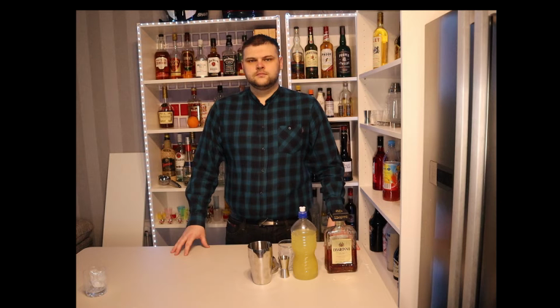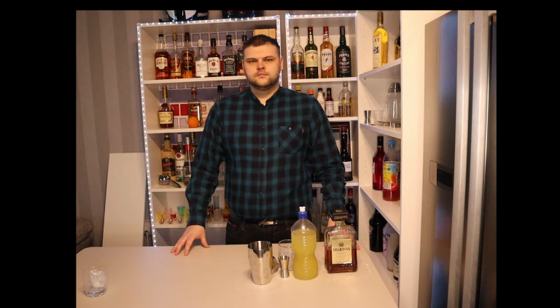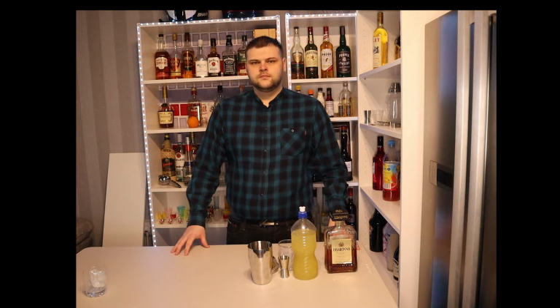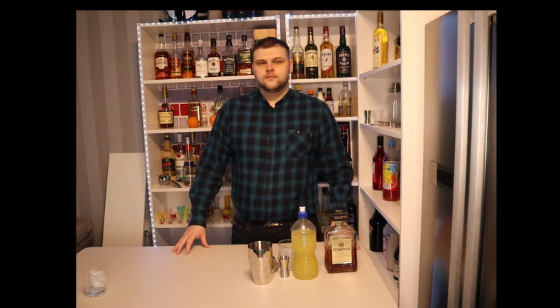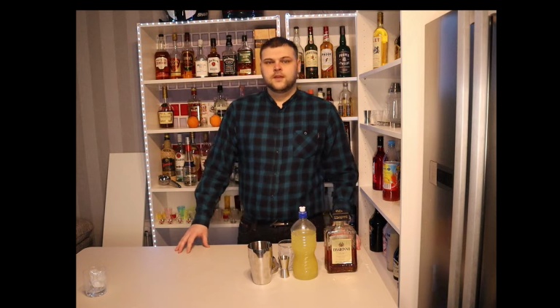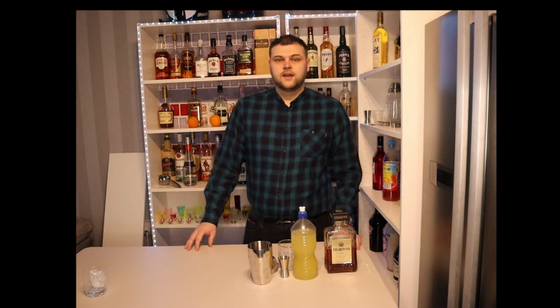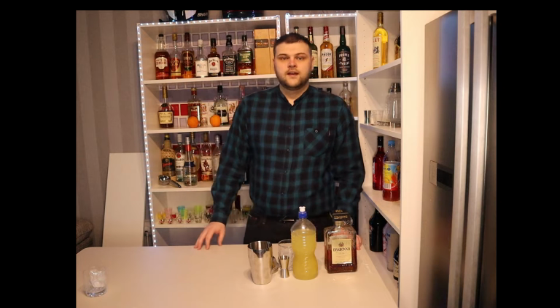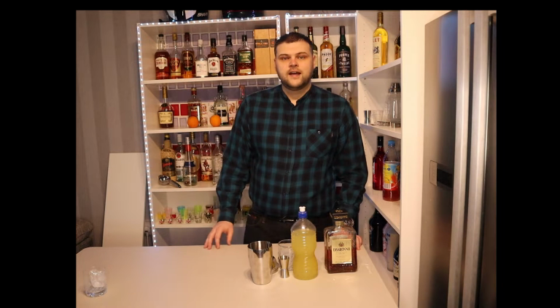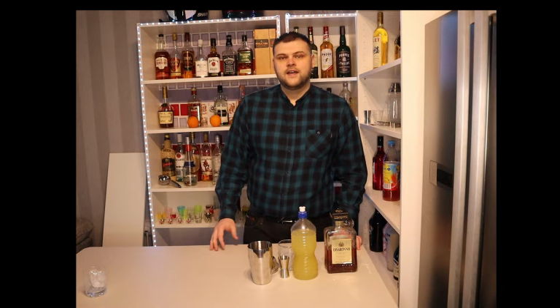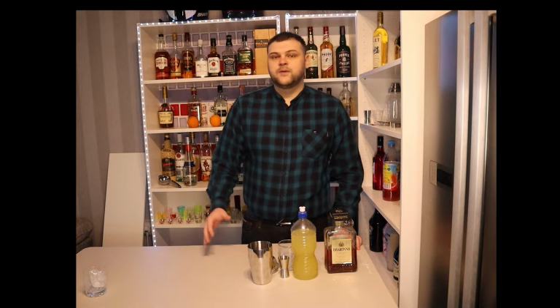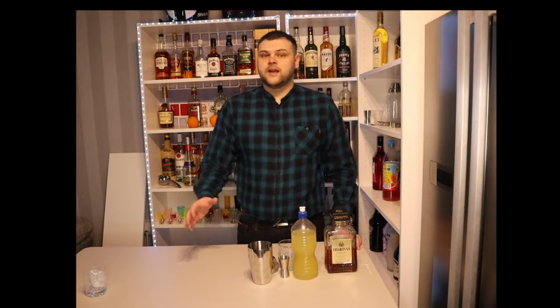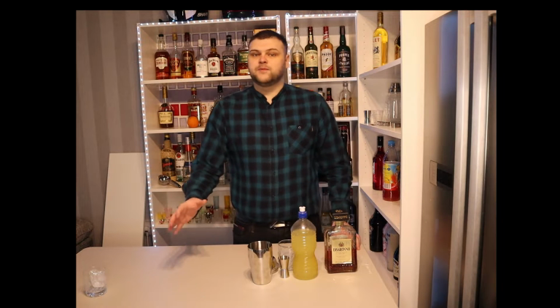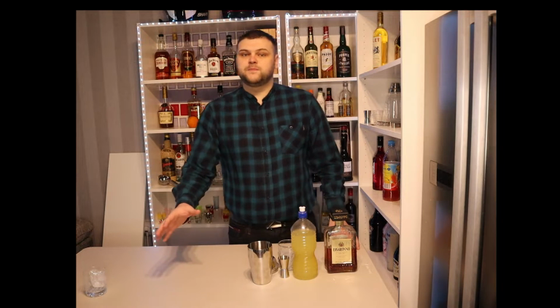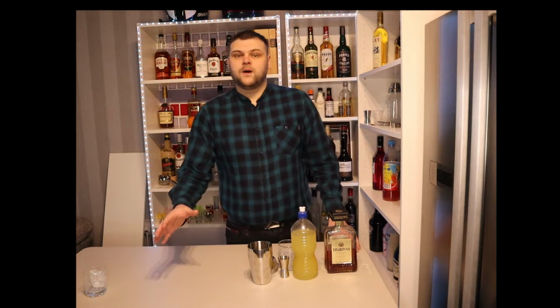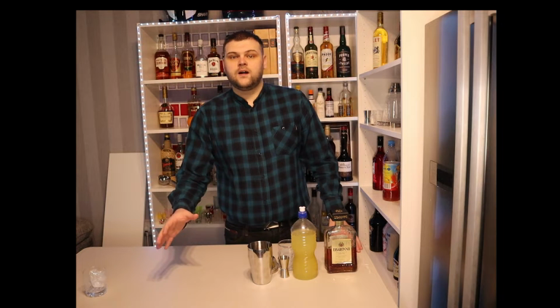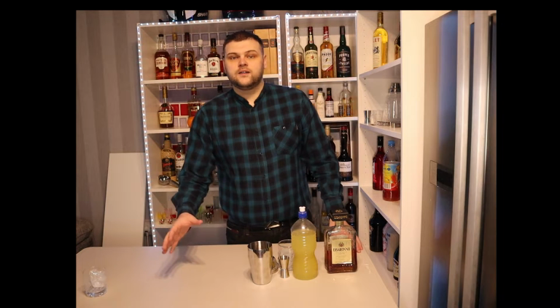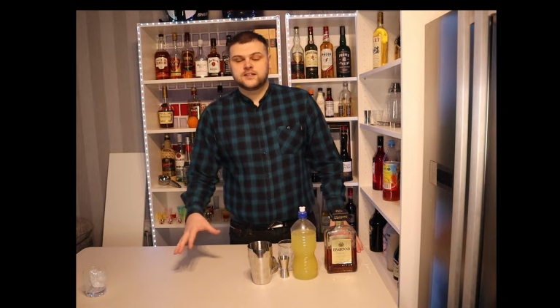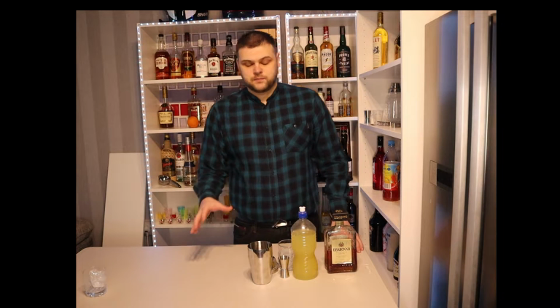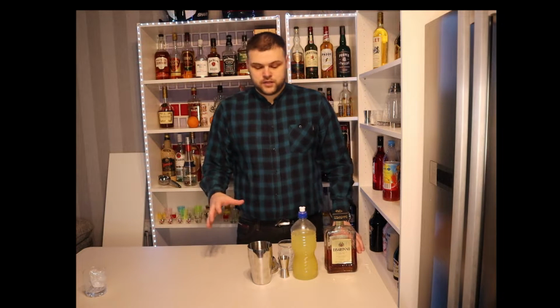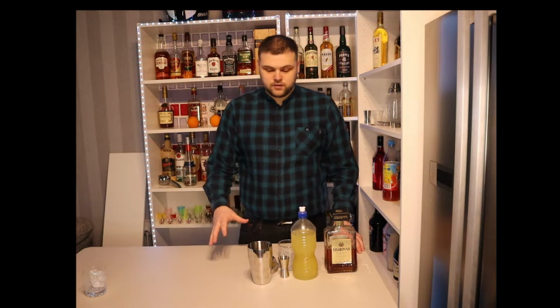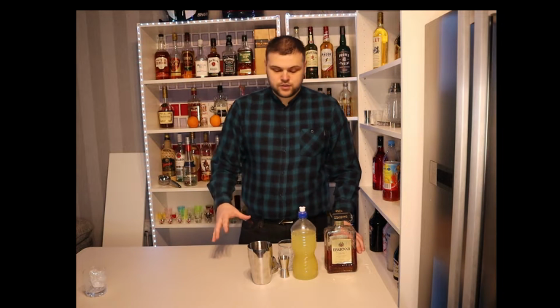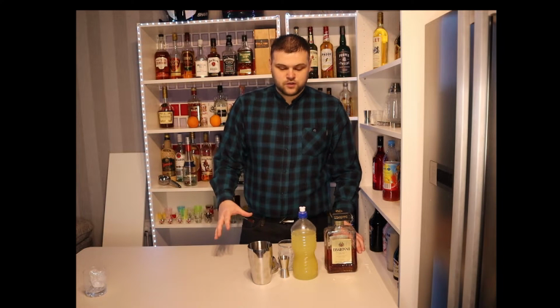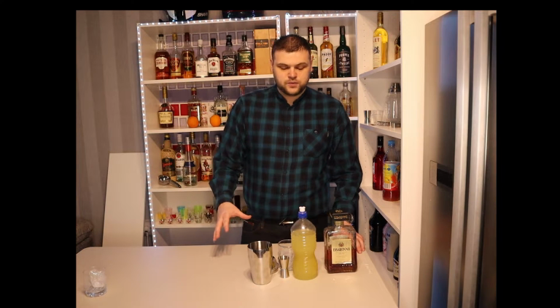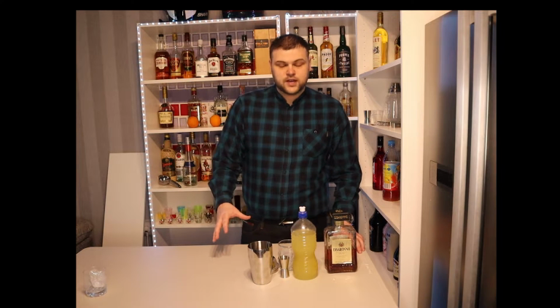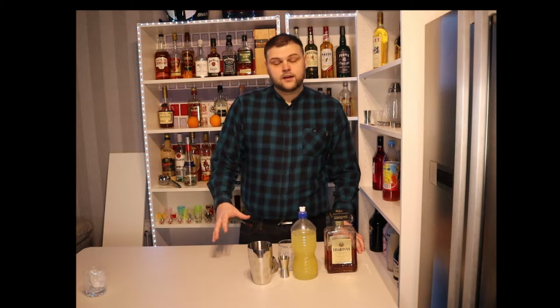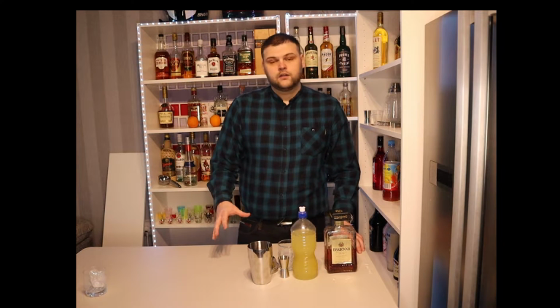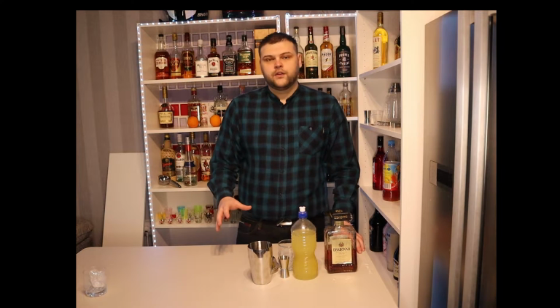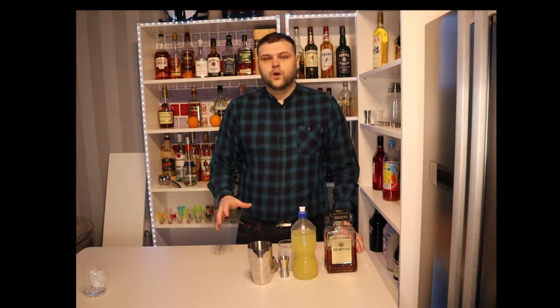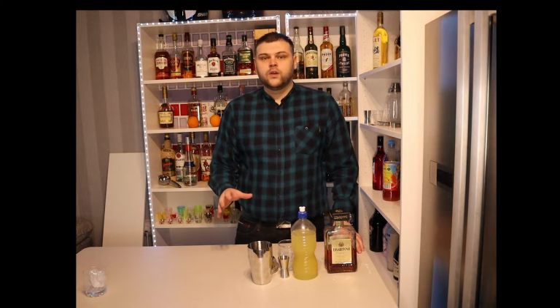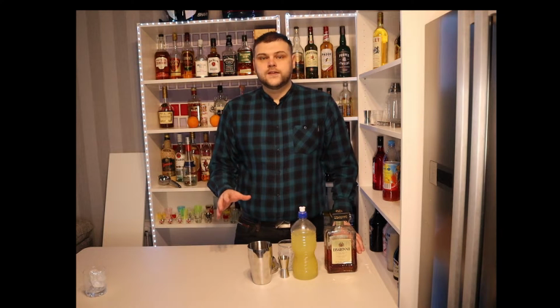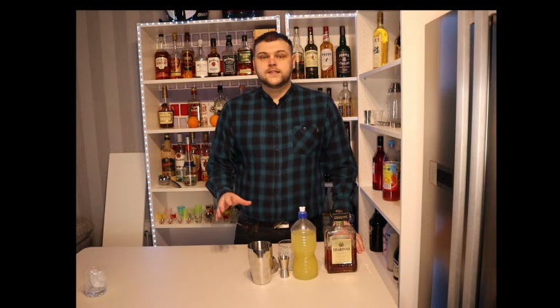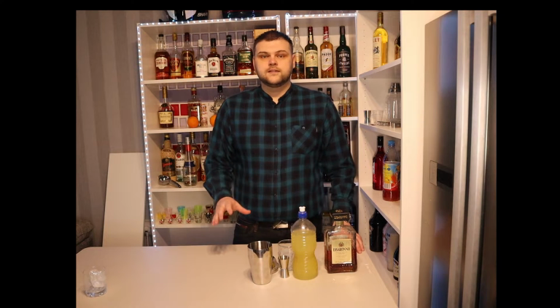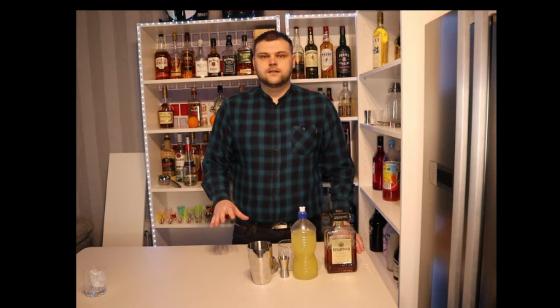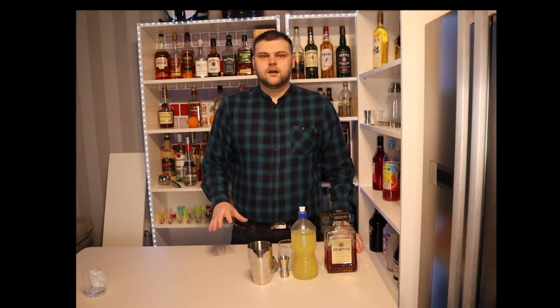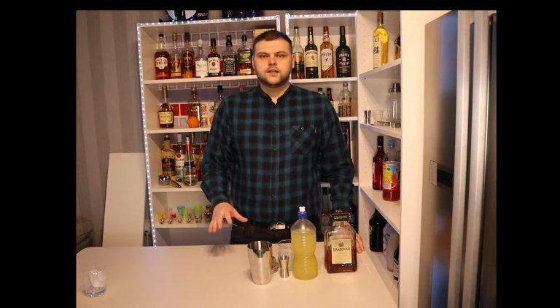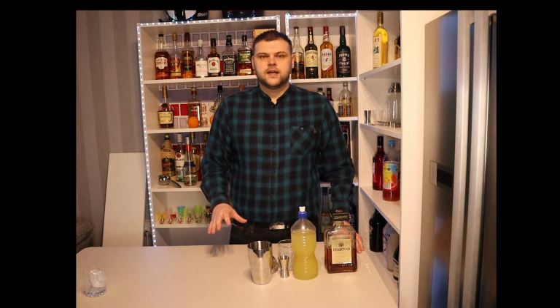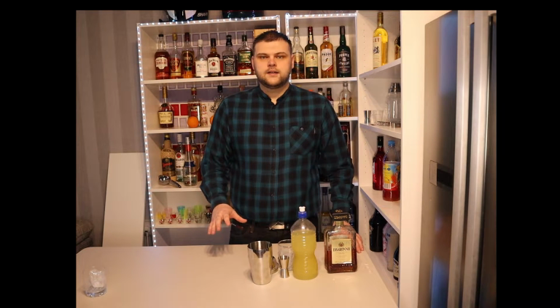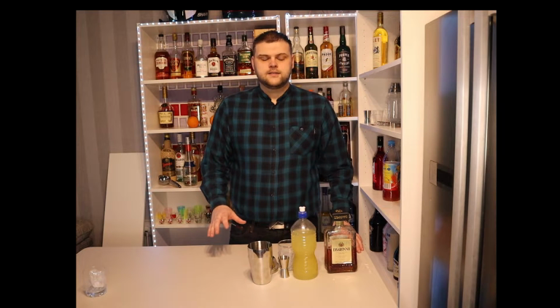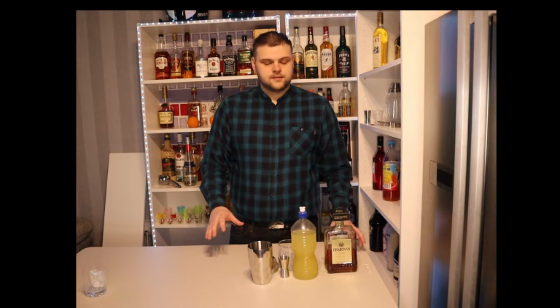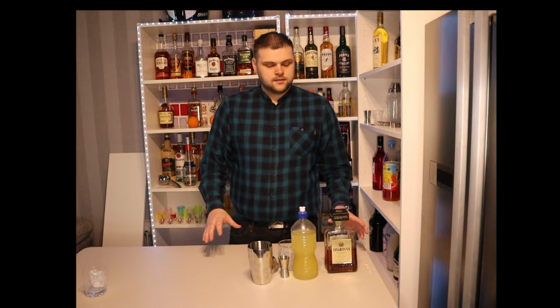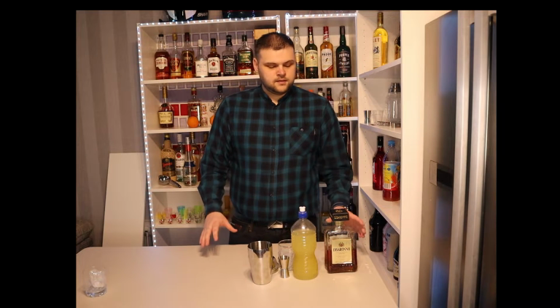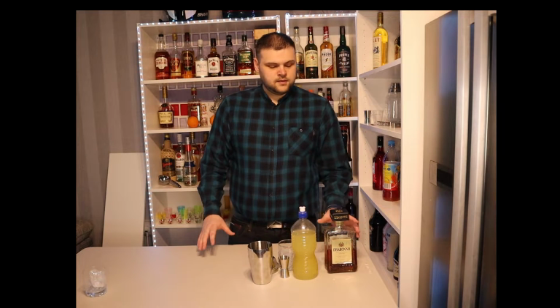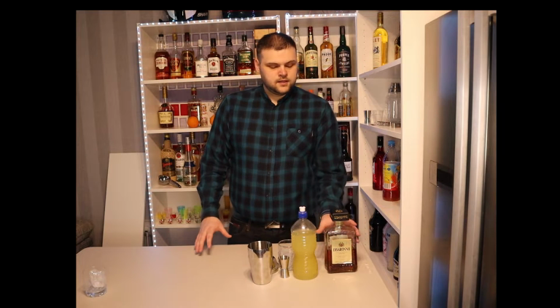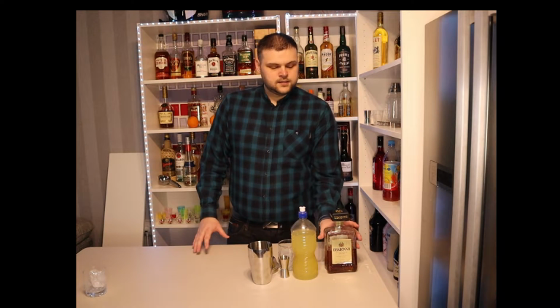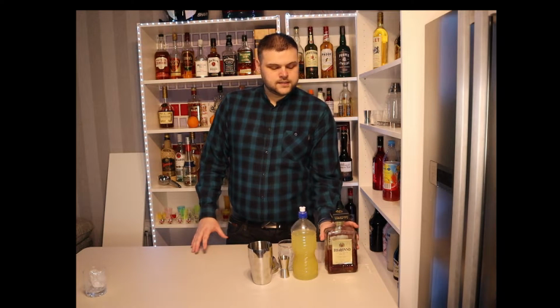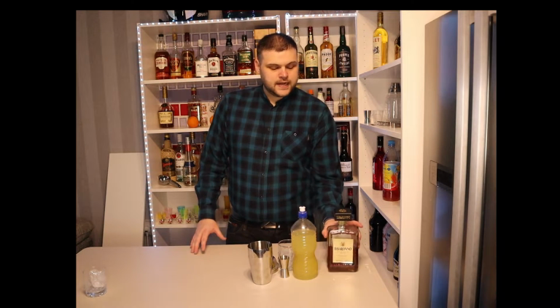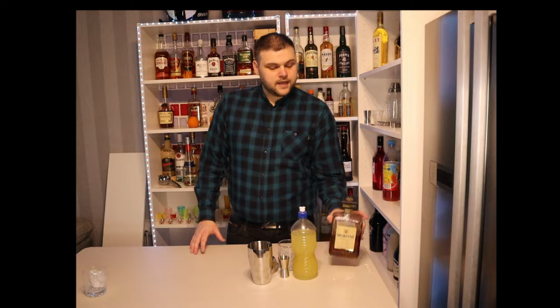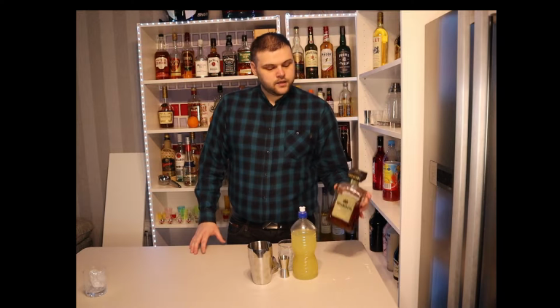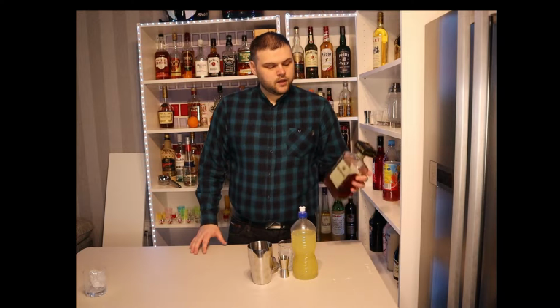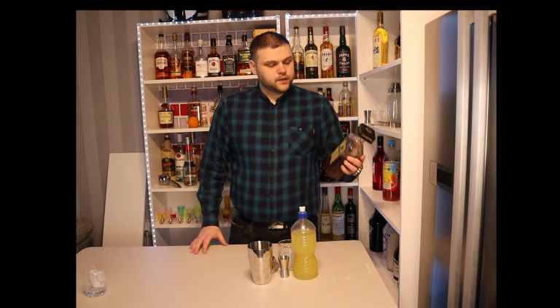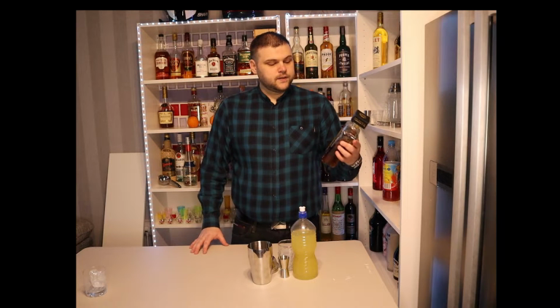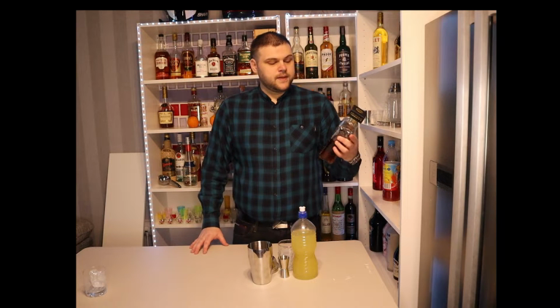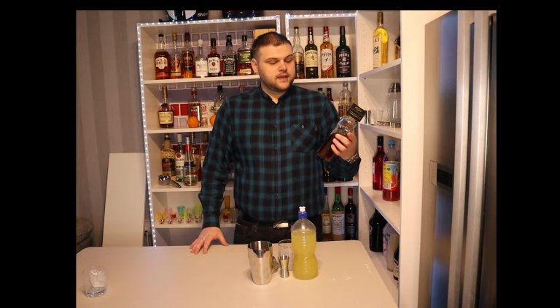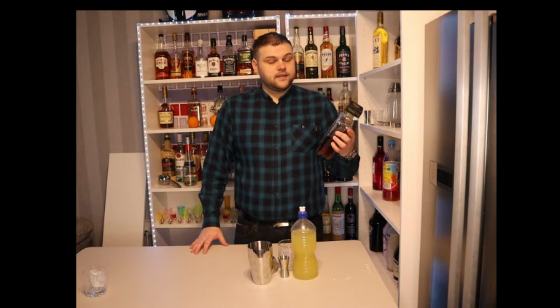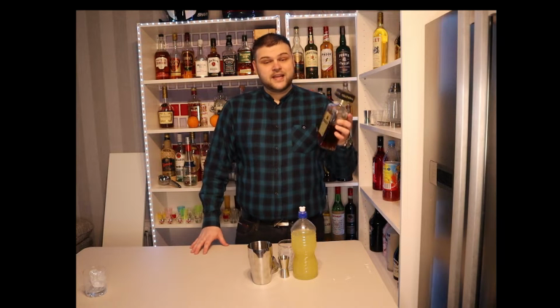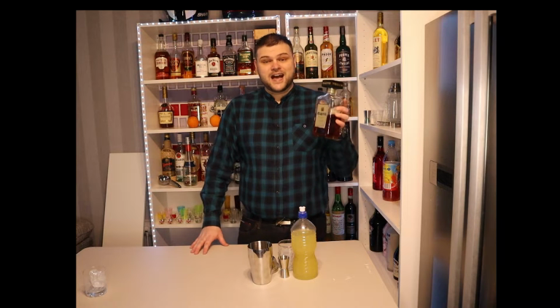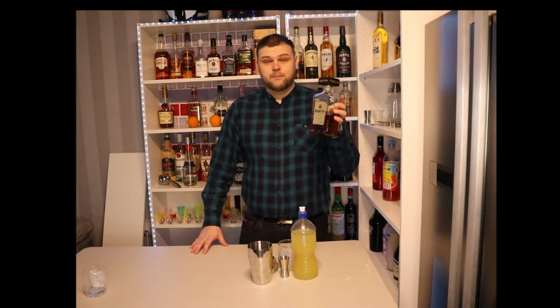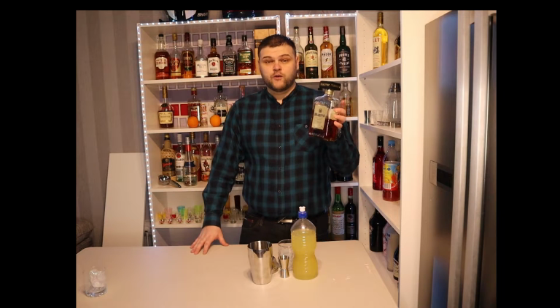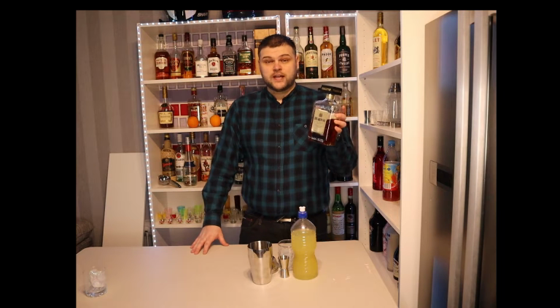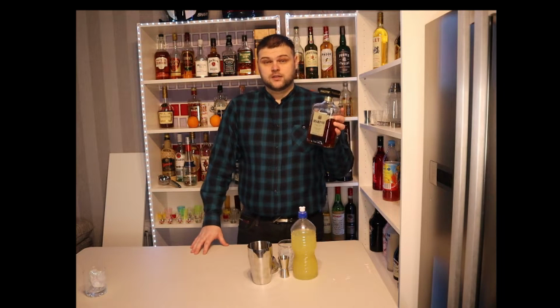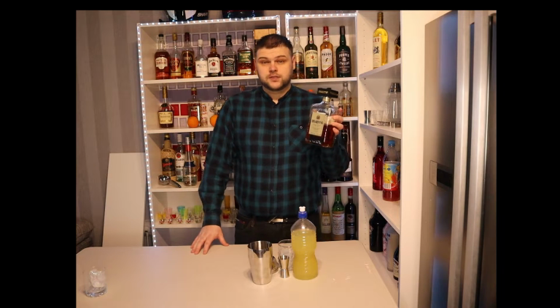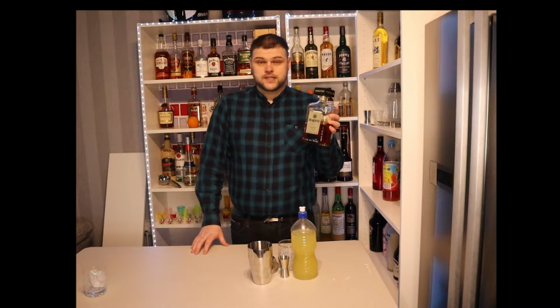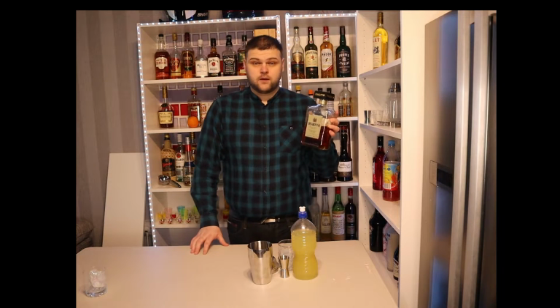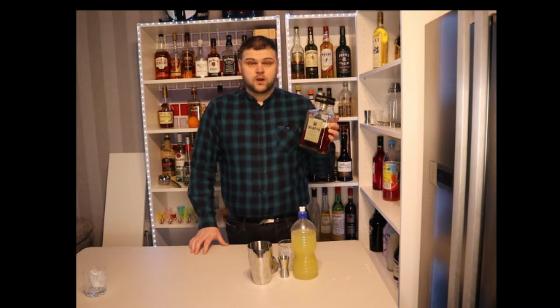Hey, my name is Paul, this is my YouTube channel No Nonsense Cocktails. Today I'm going to make the Amaretto Sour.